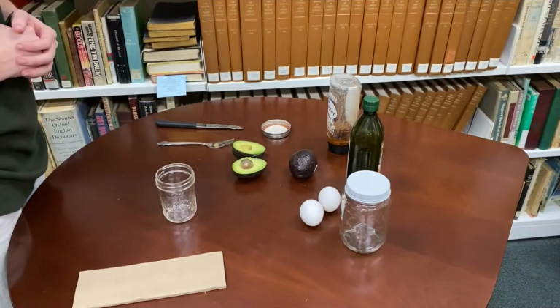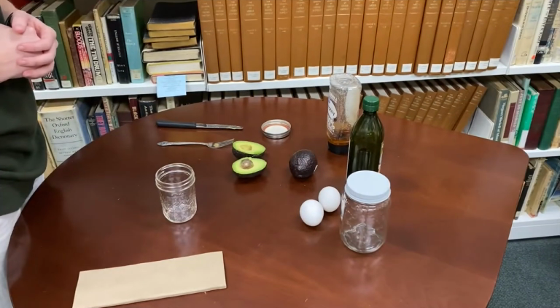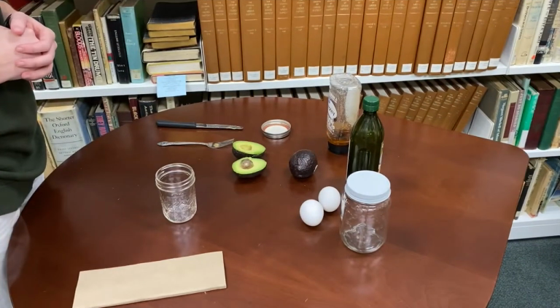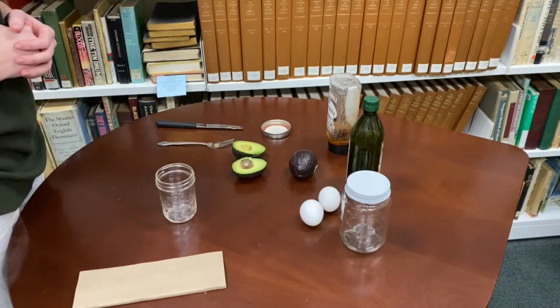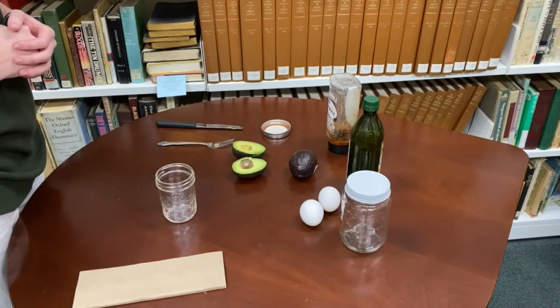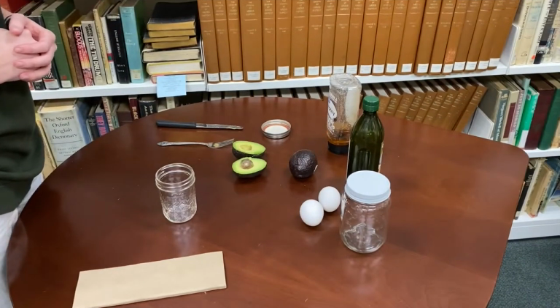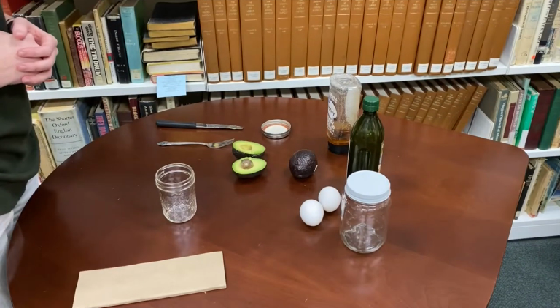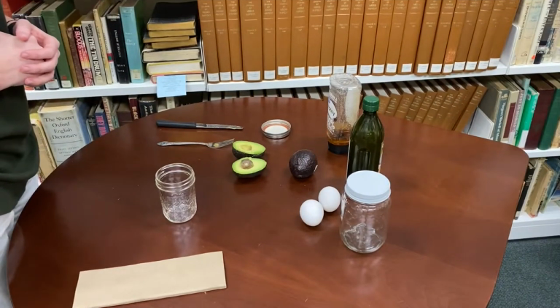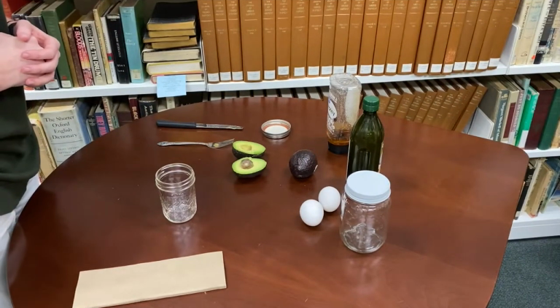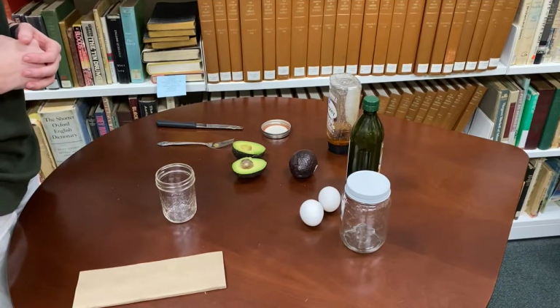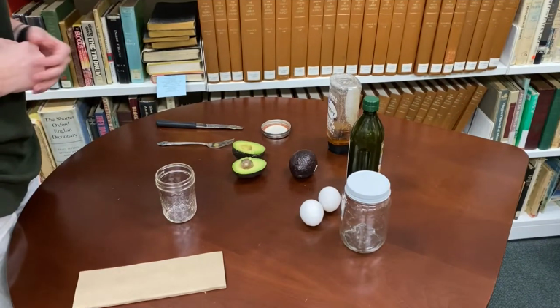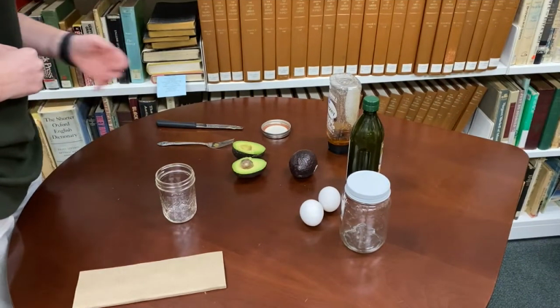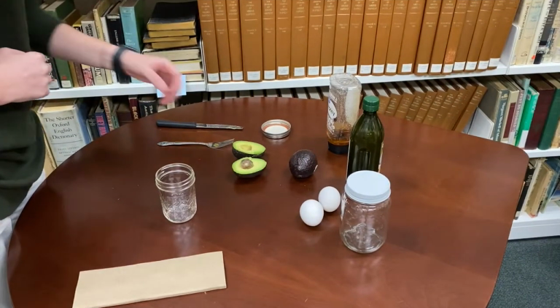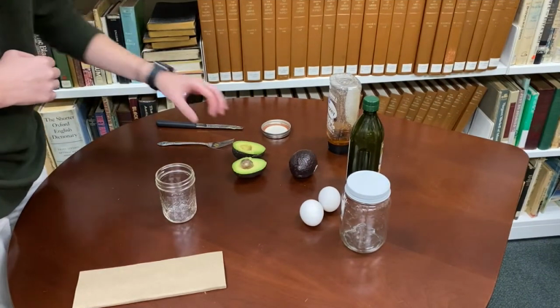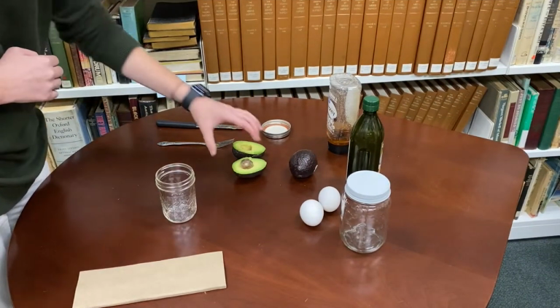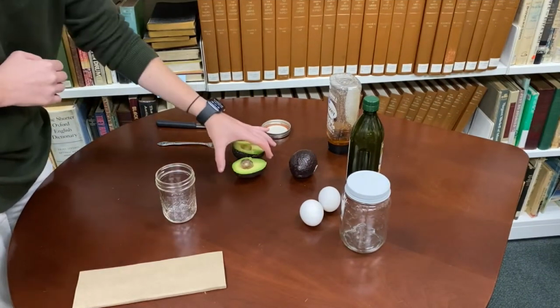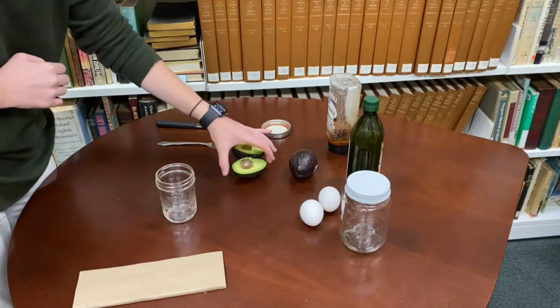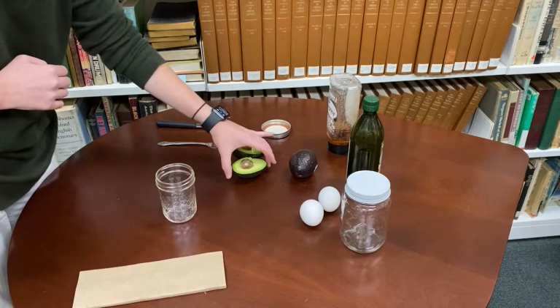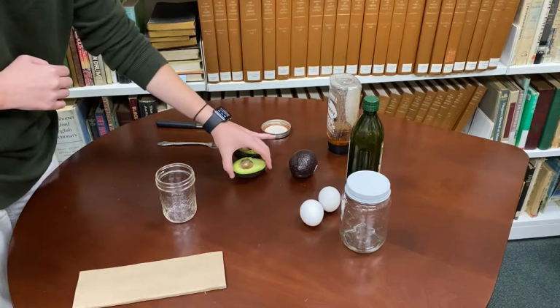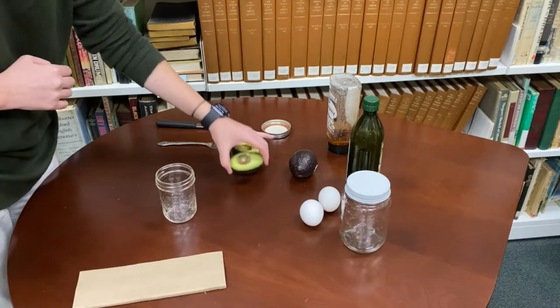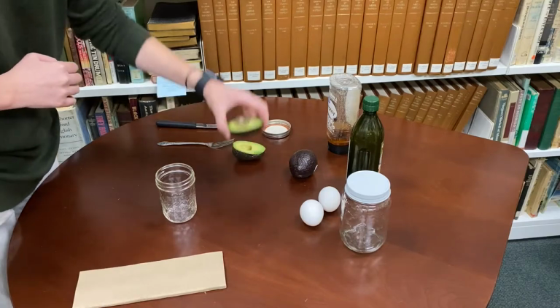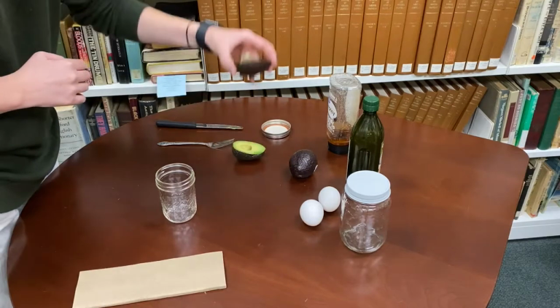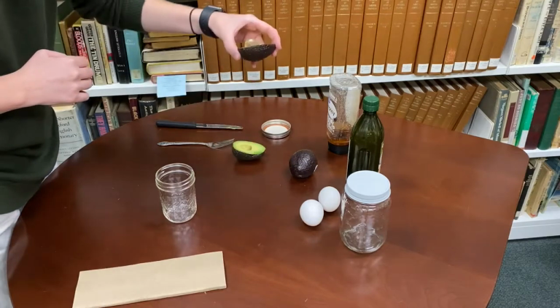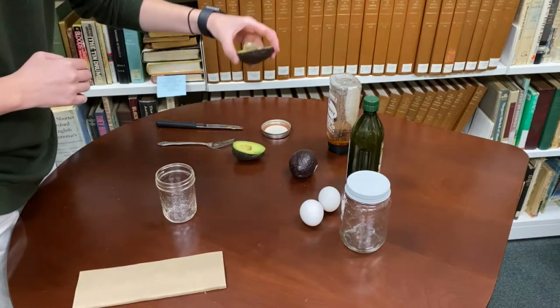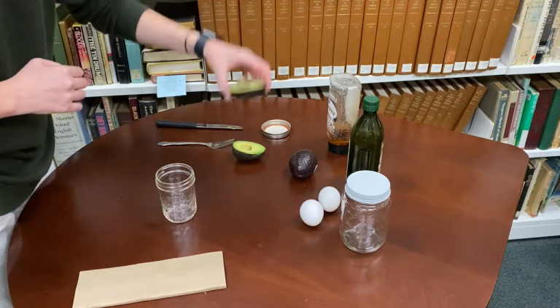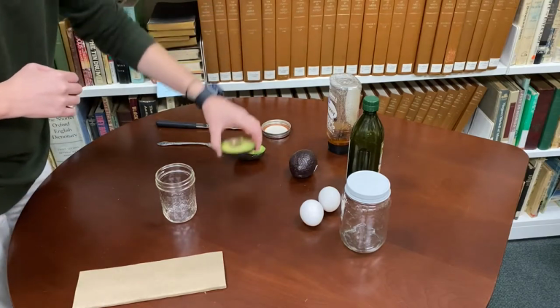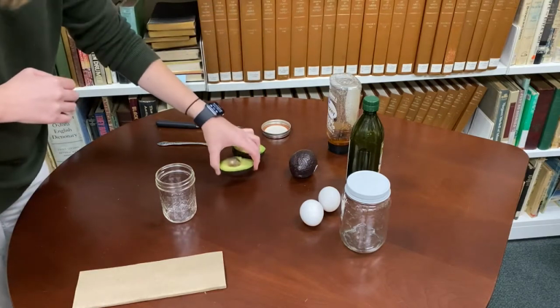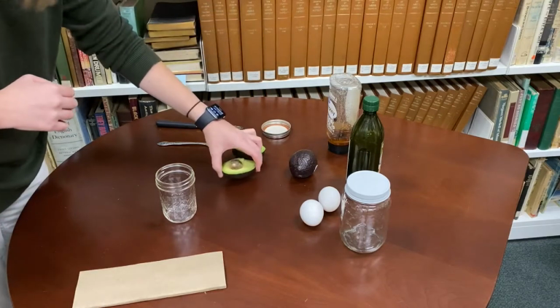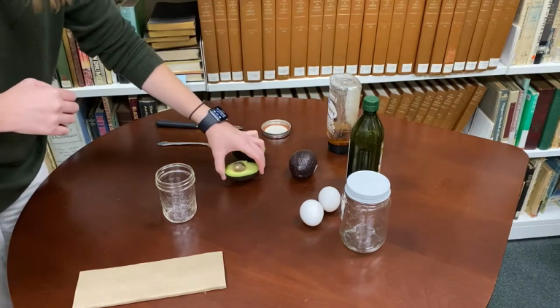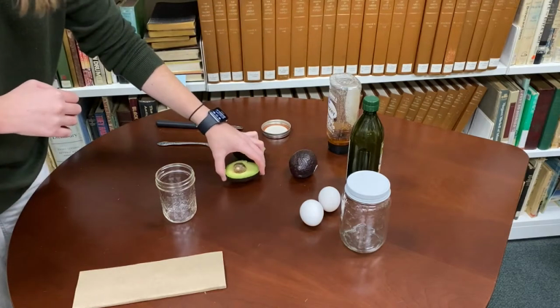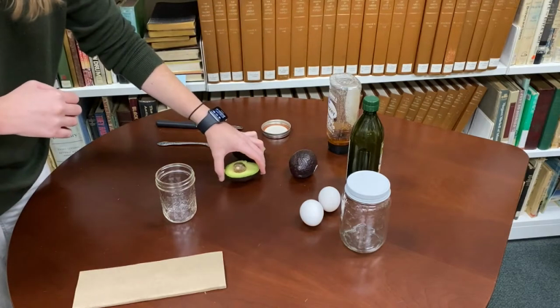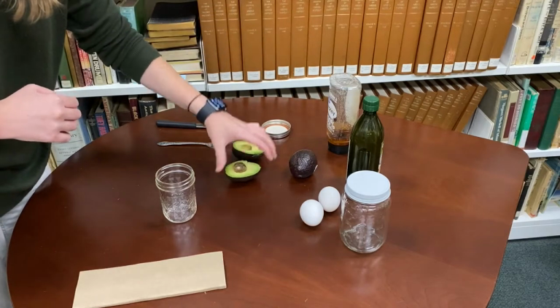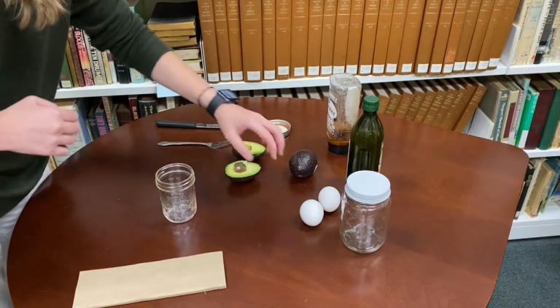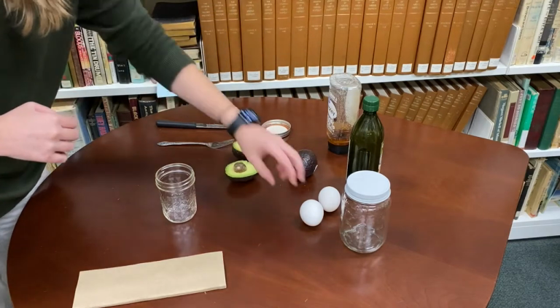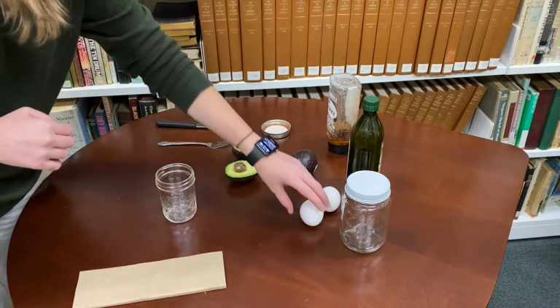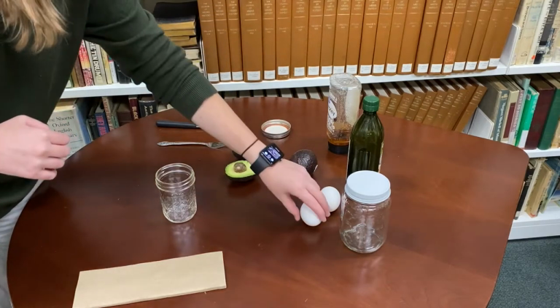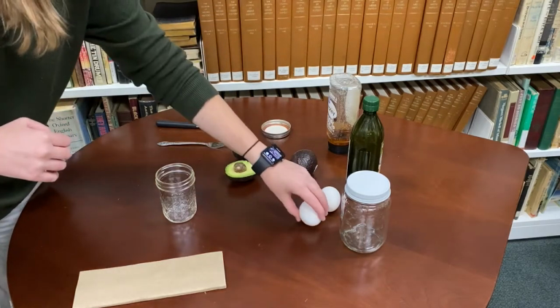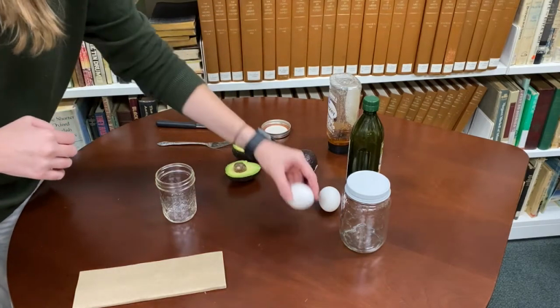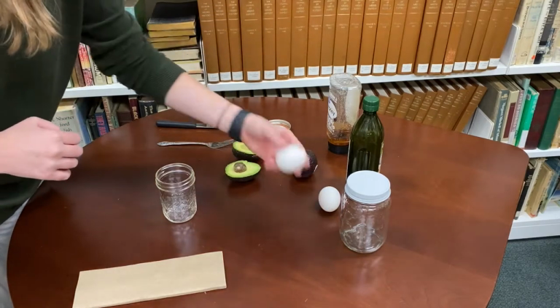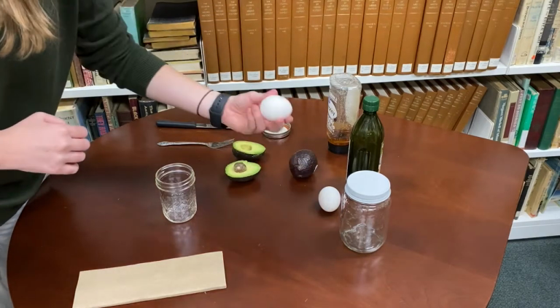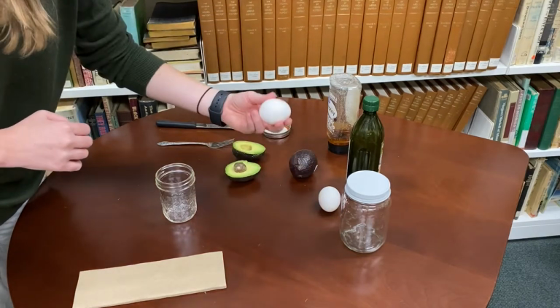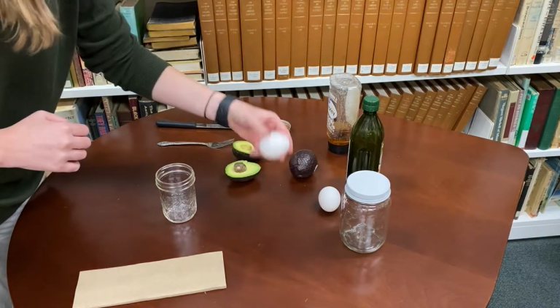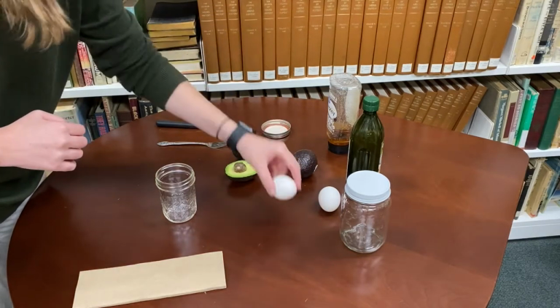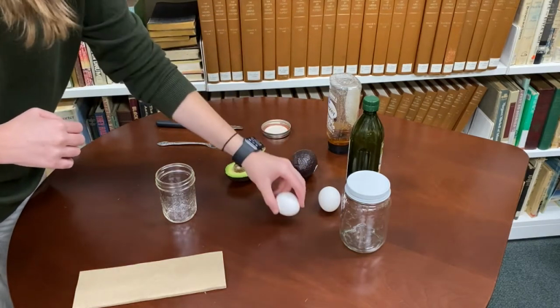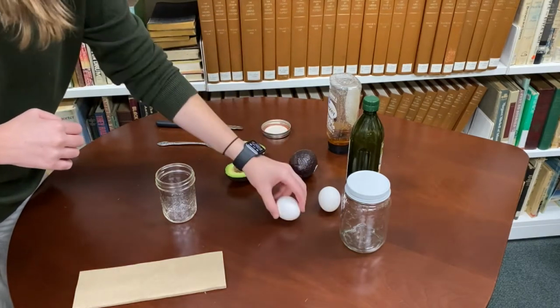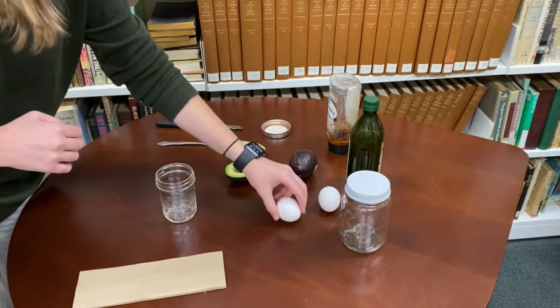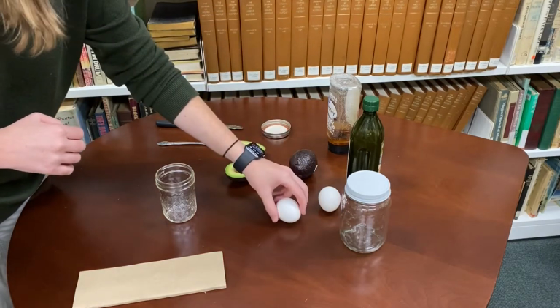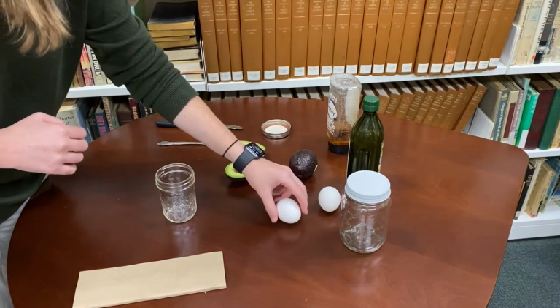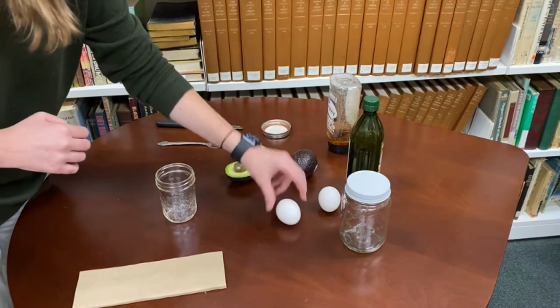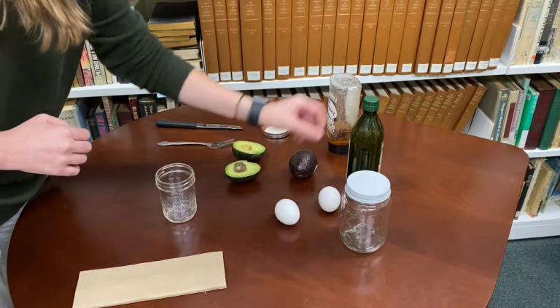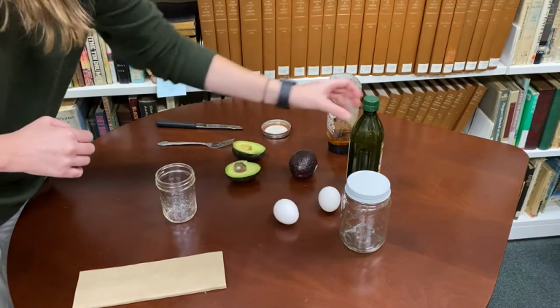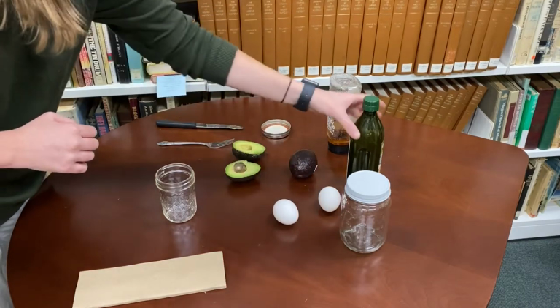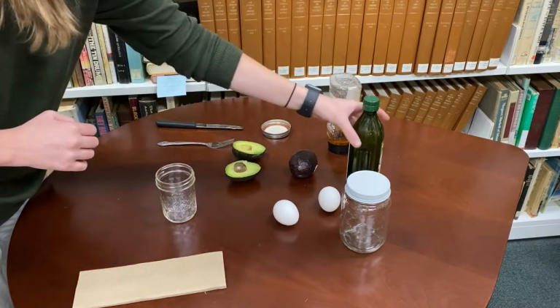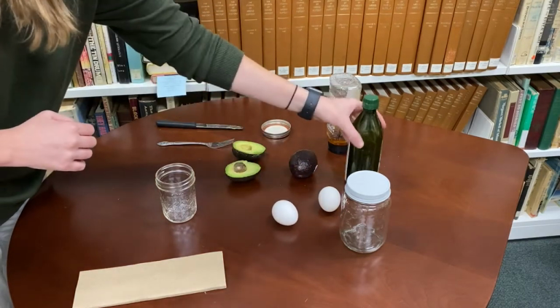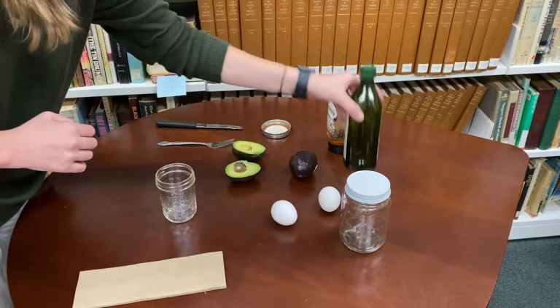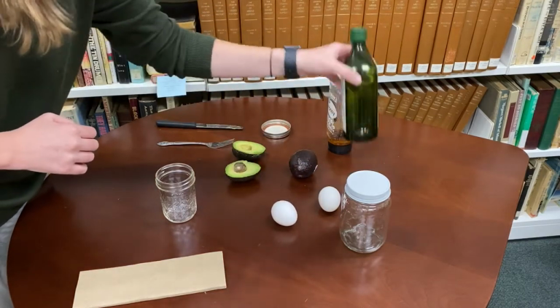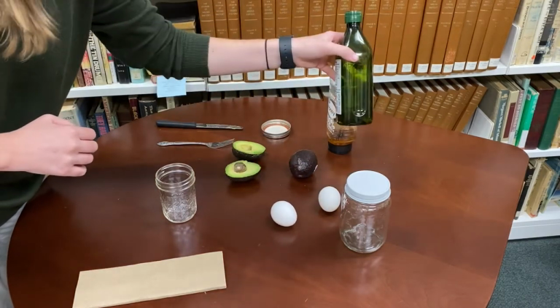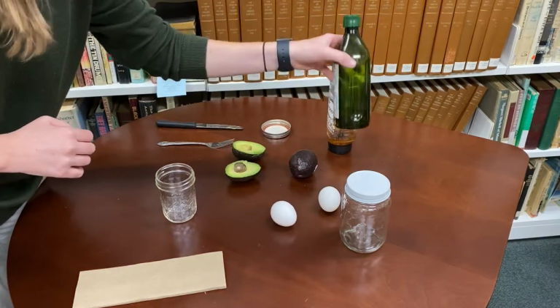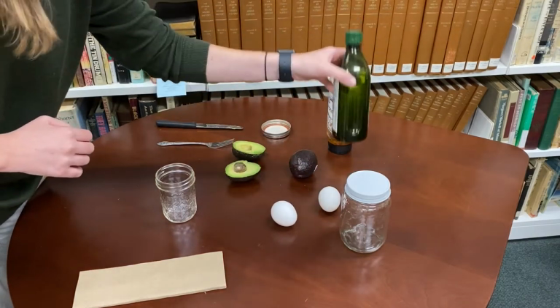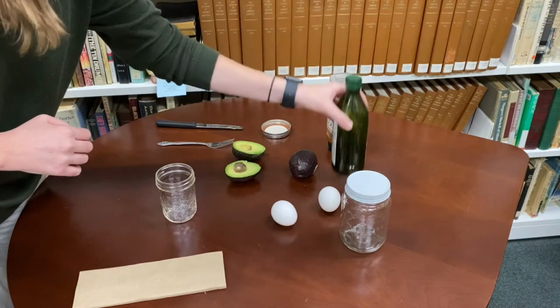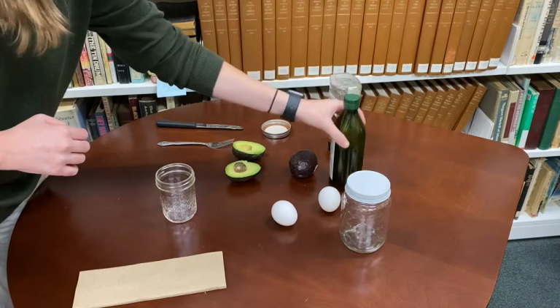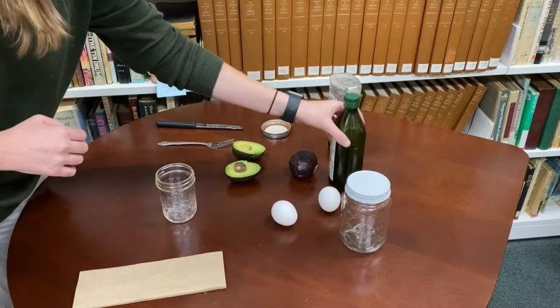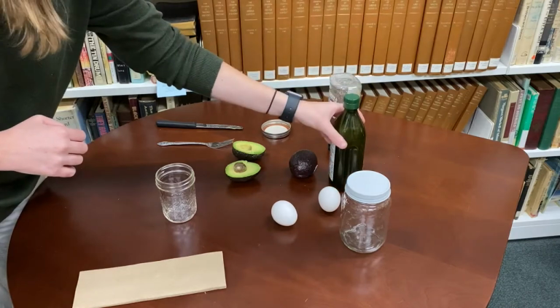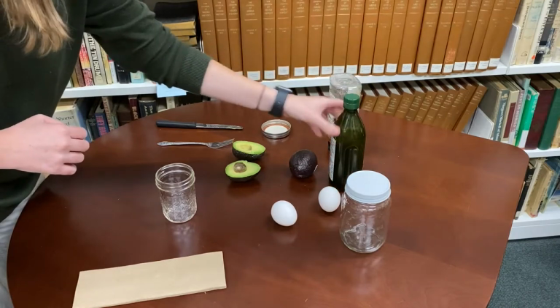For this hair mask I'll be using half of an avocado, an egg, and some olive oil.